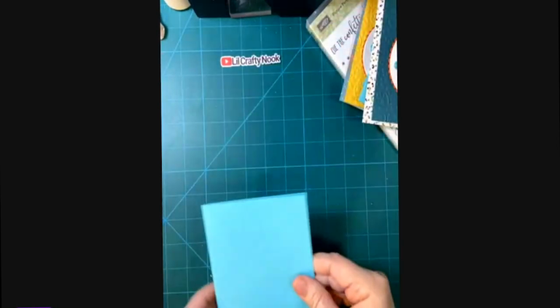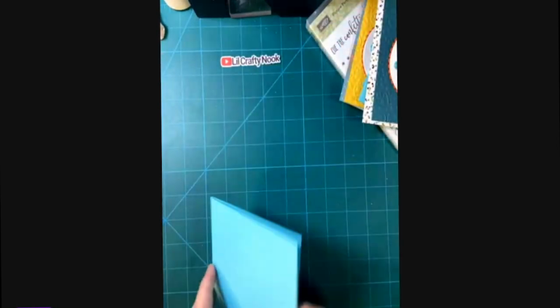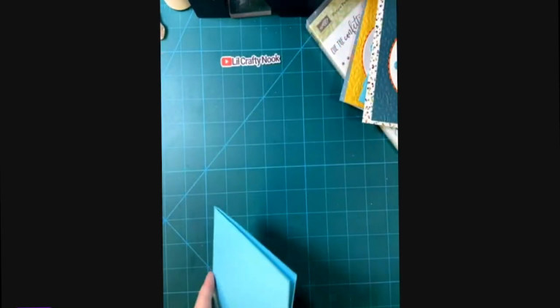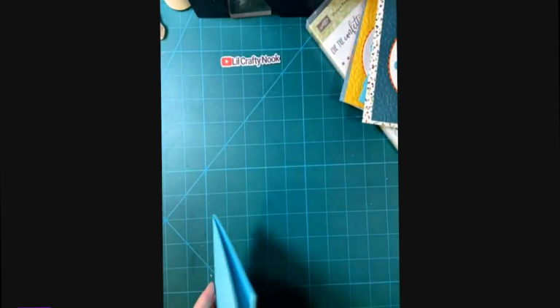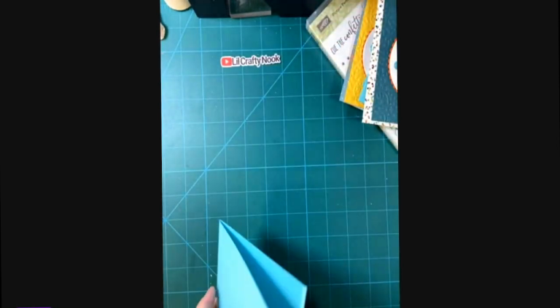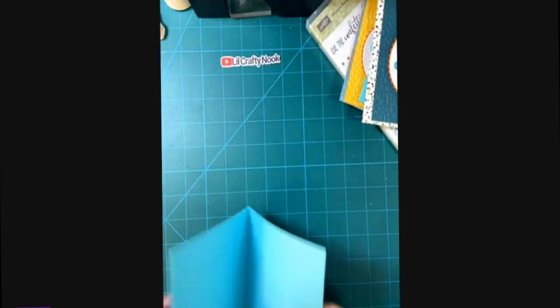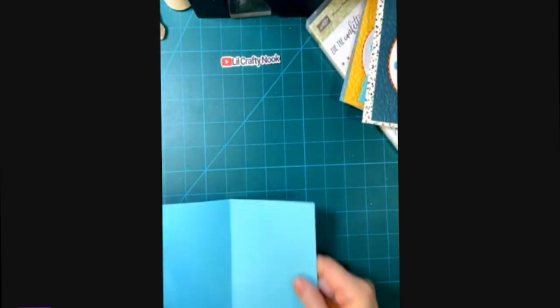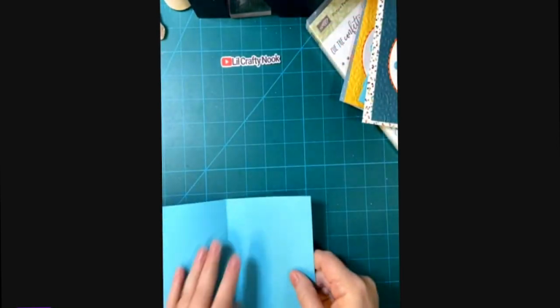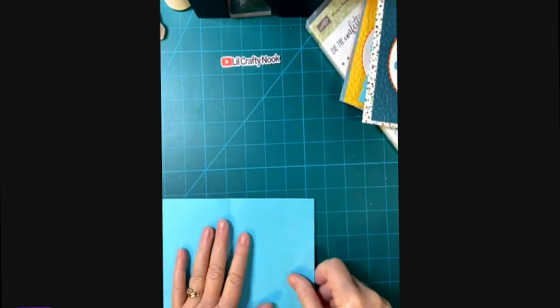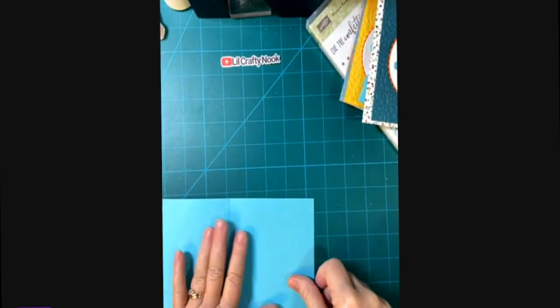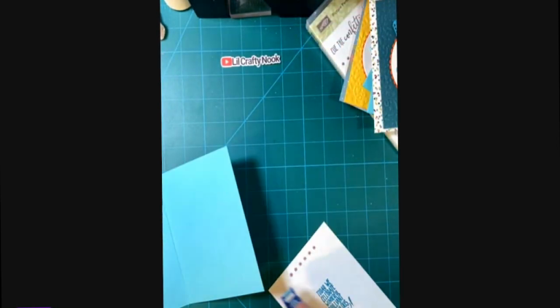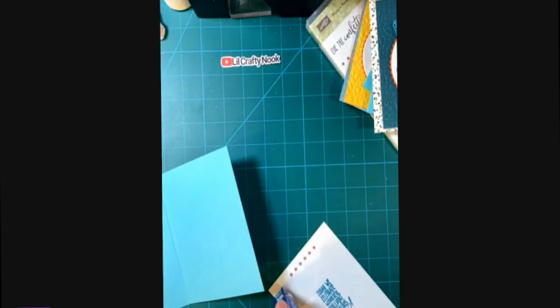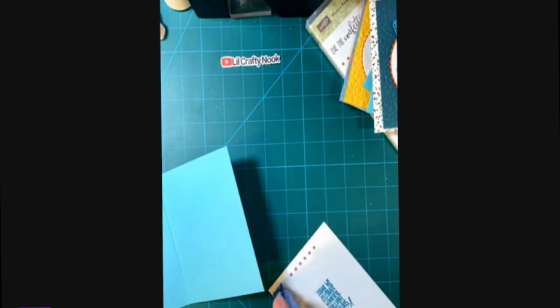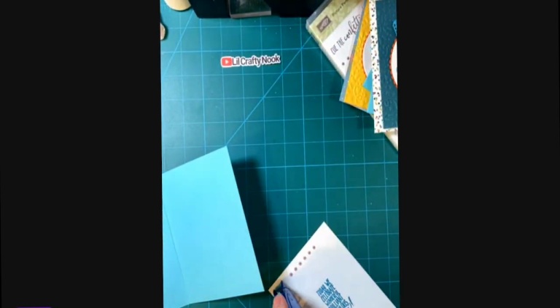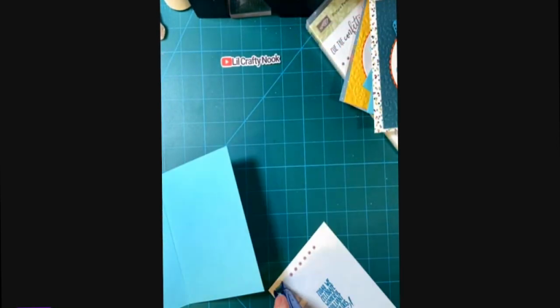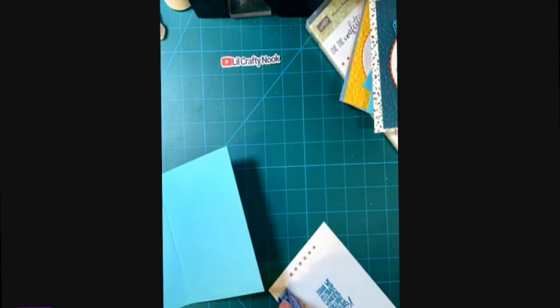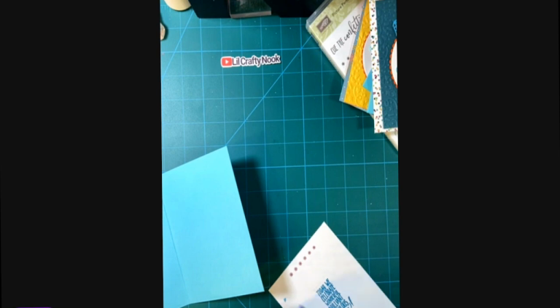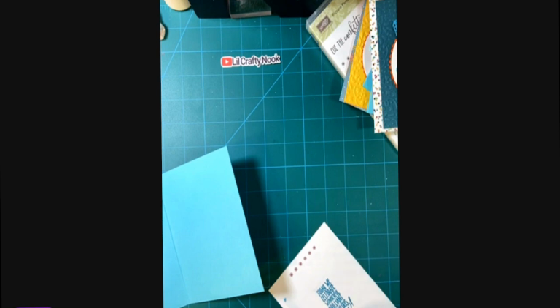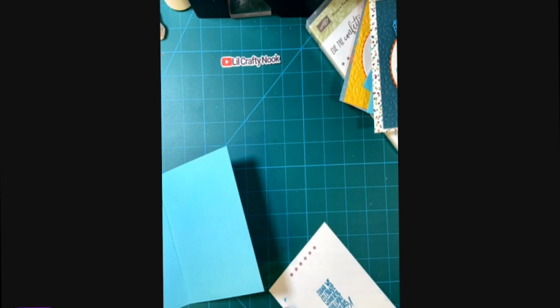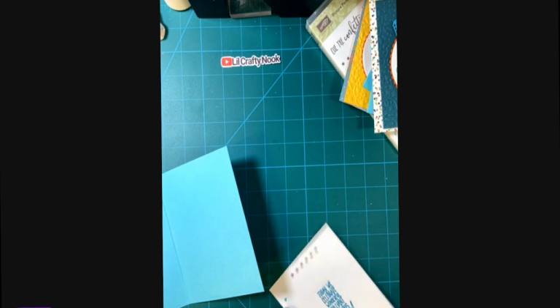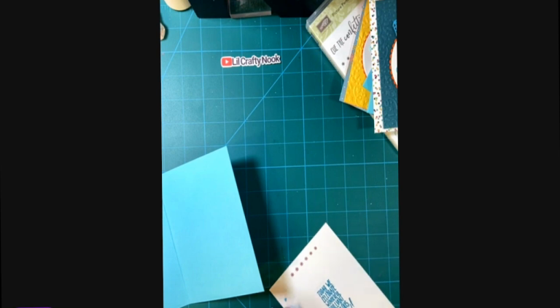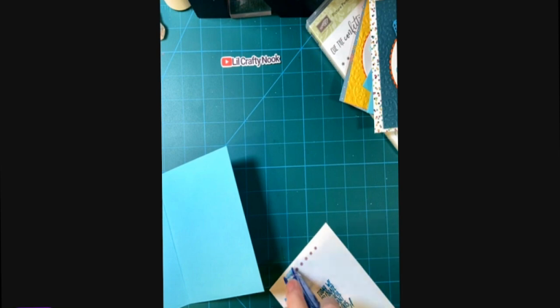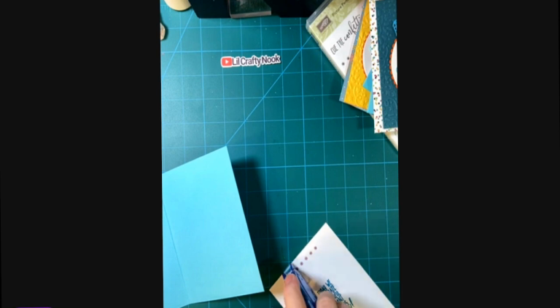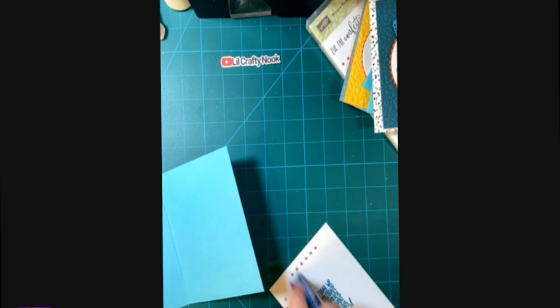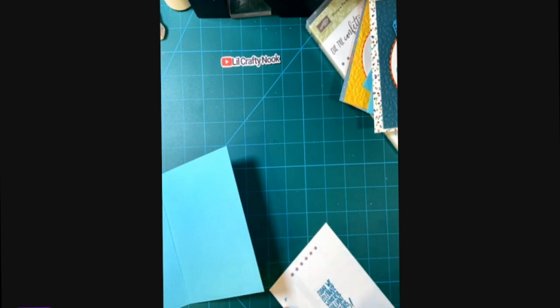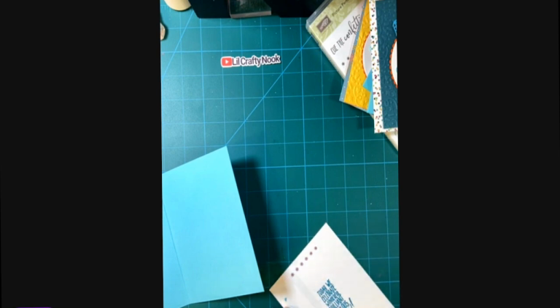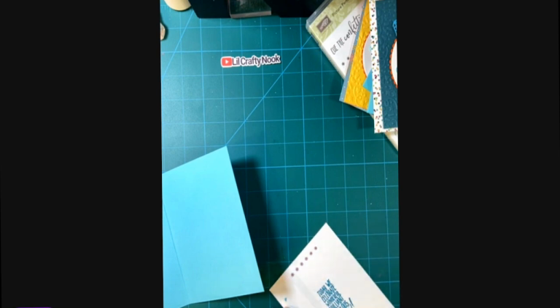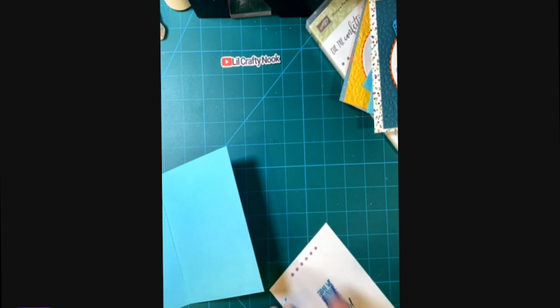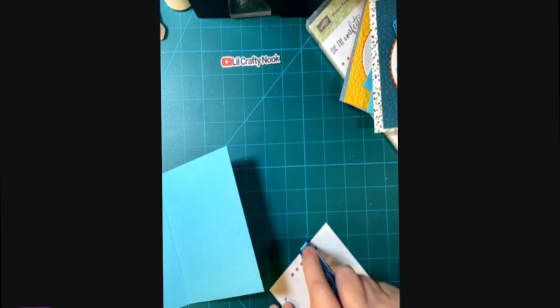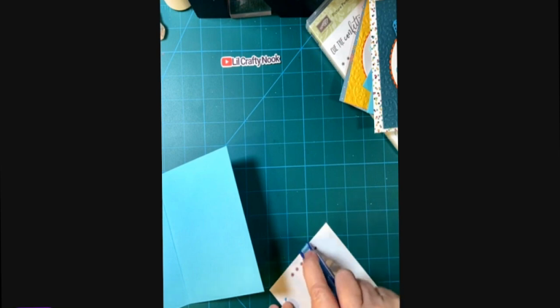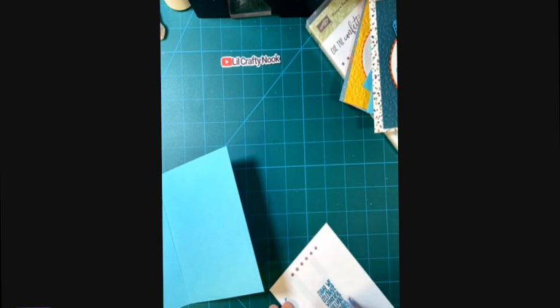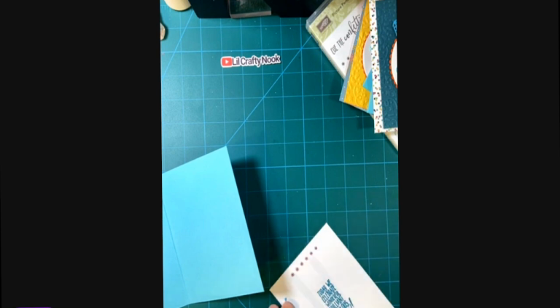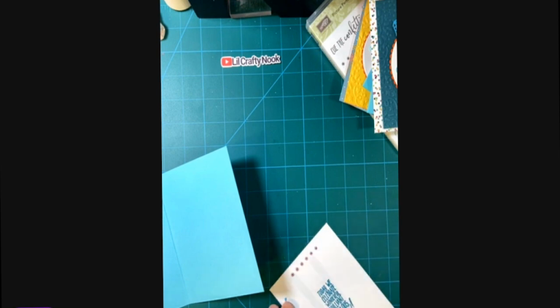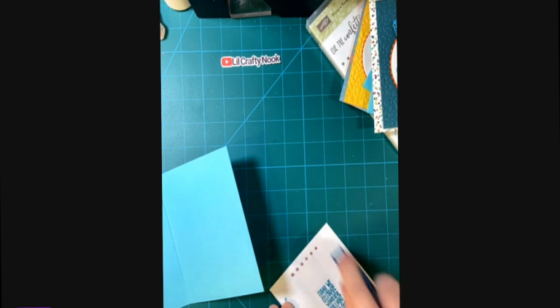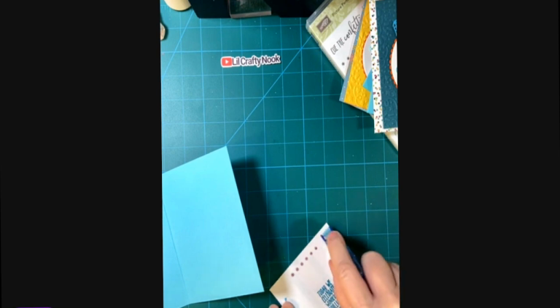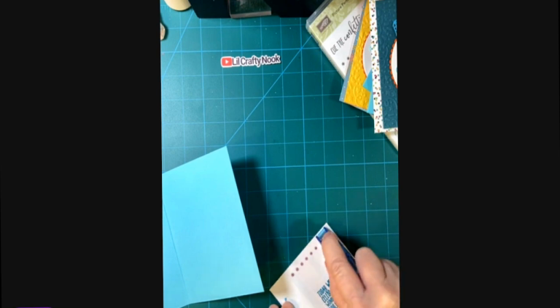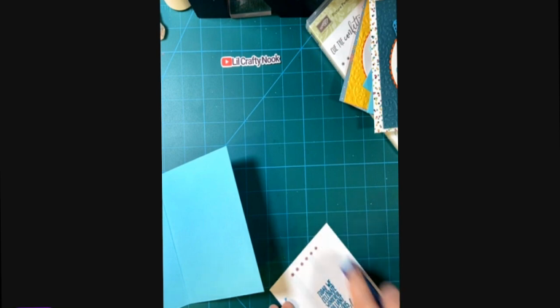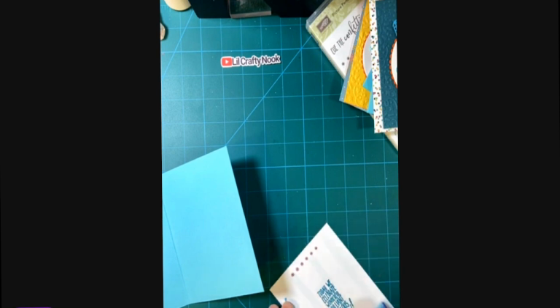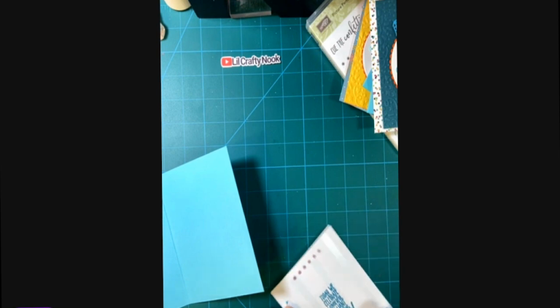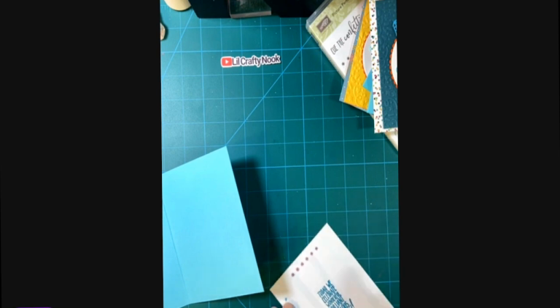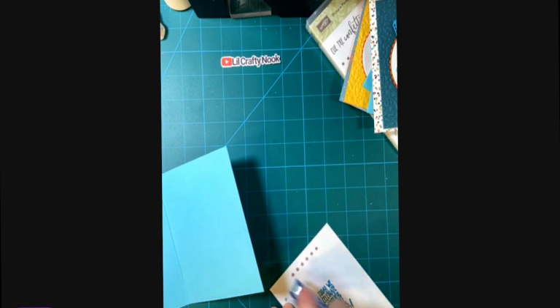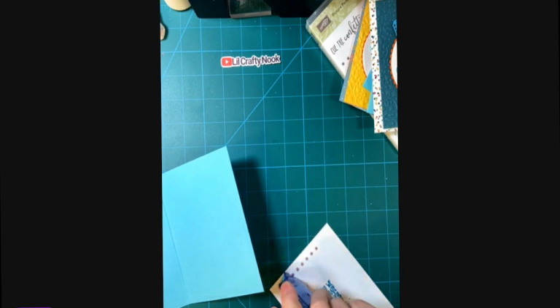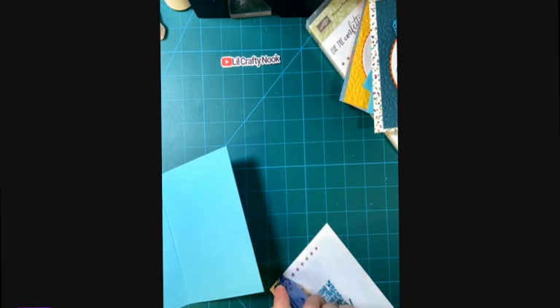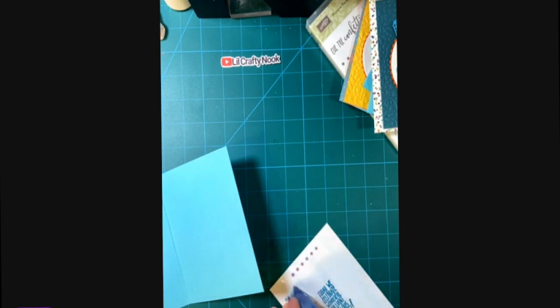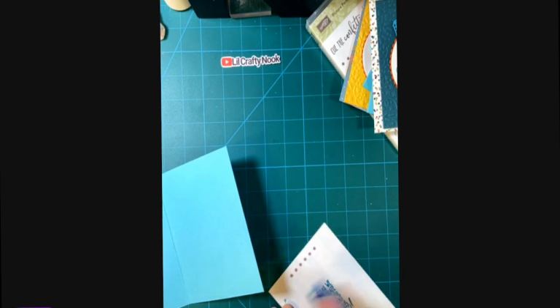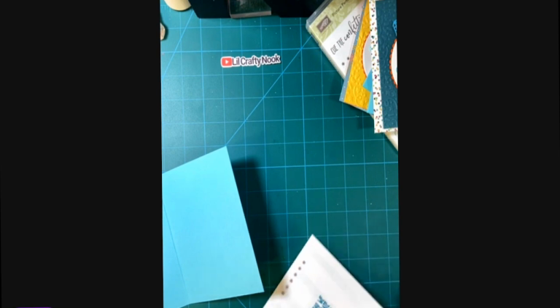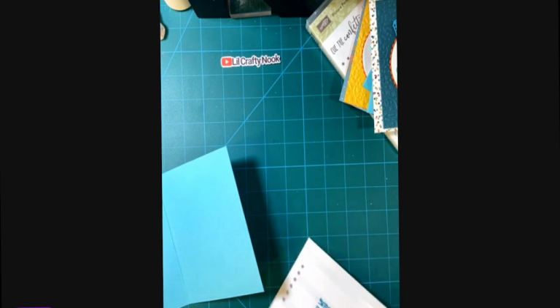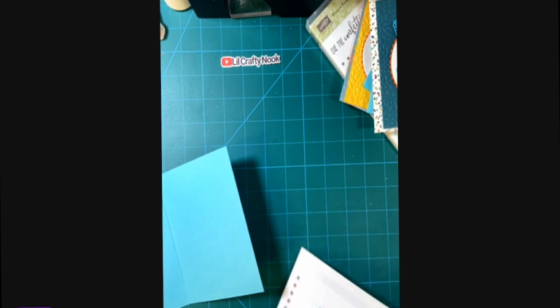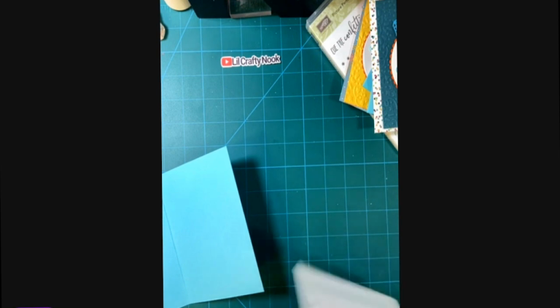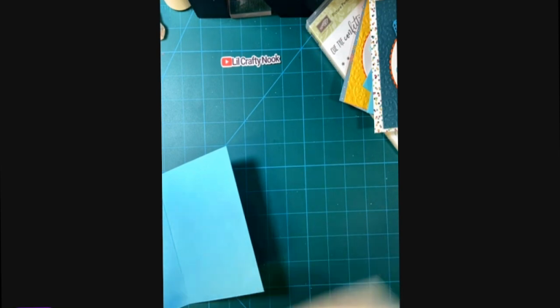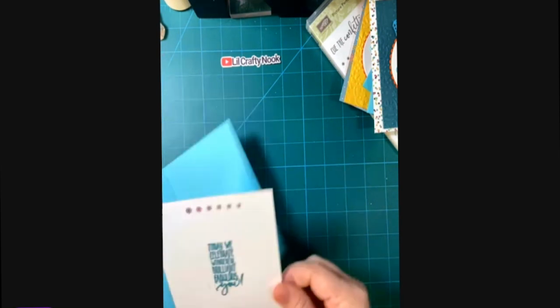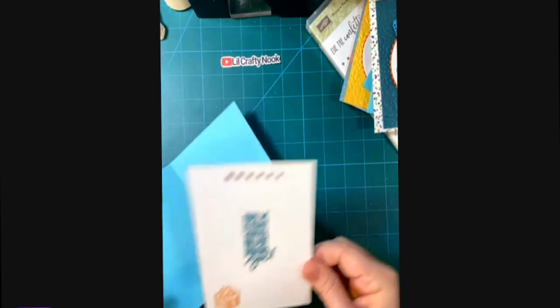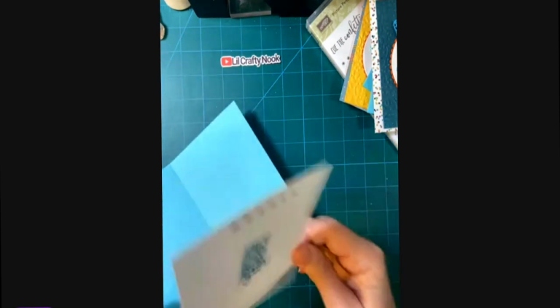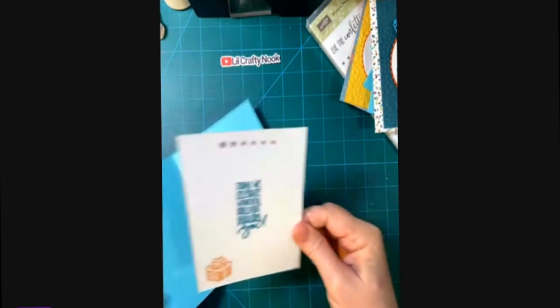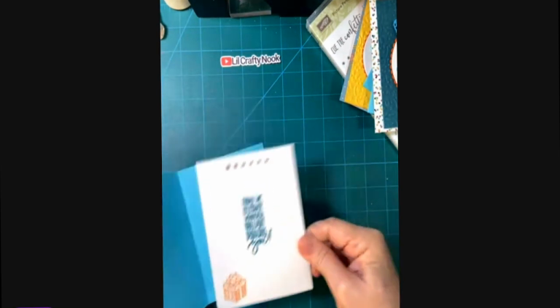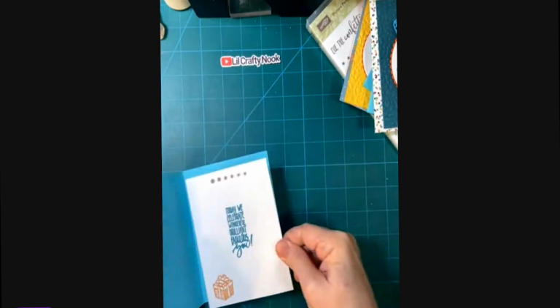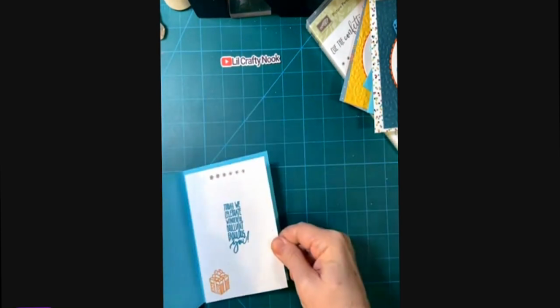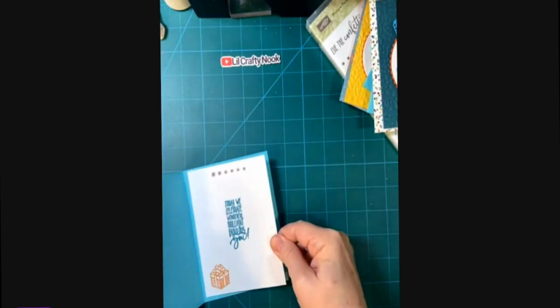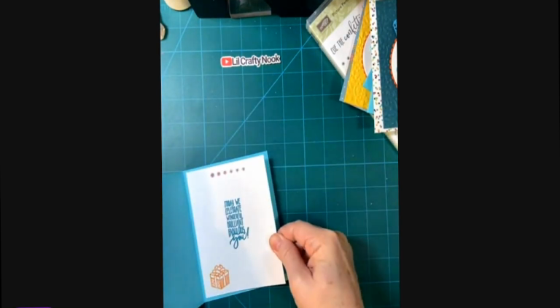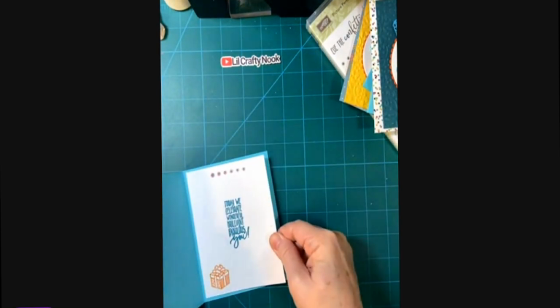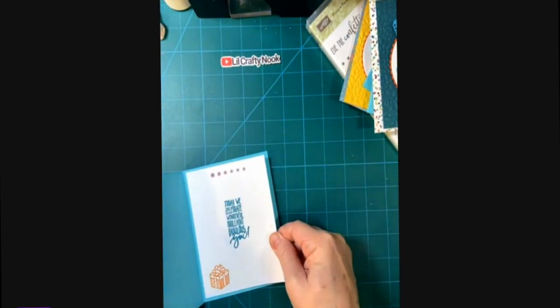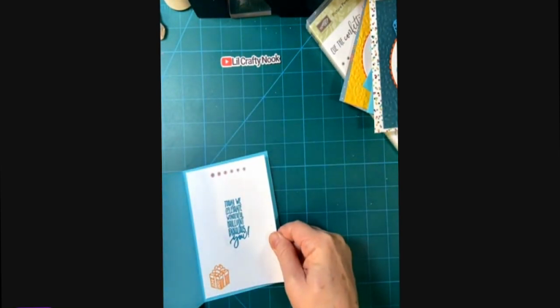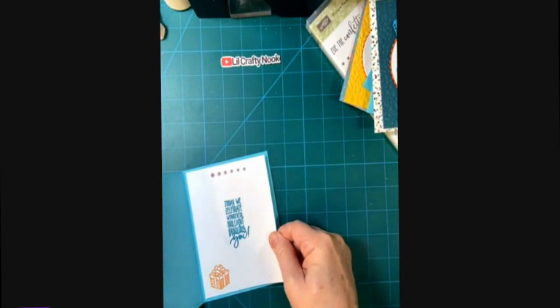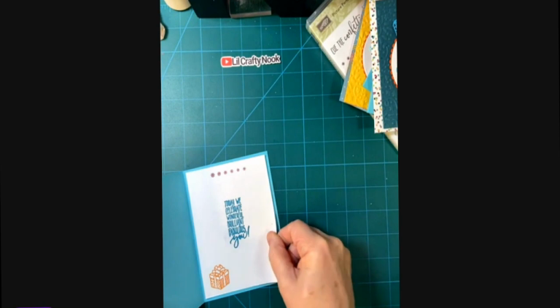Now I'm going to use my snail to attach the completely stamped inserts into the aqua card bases.